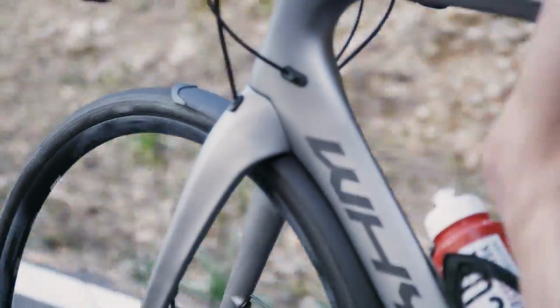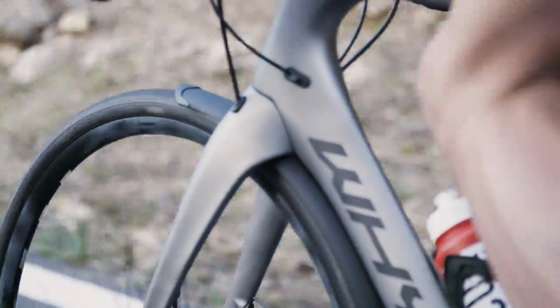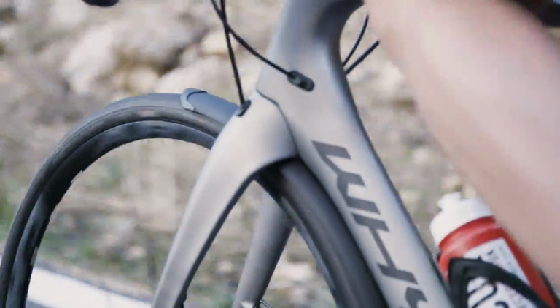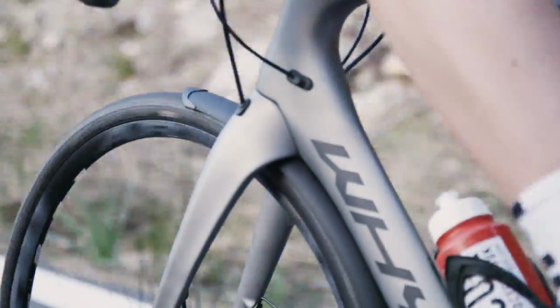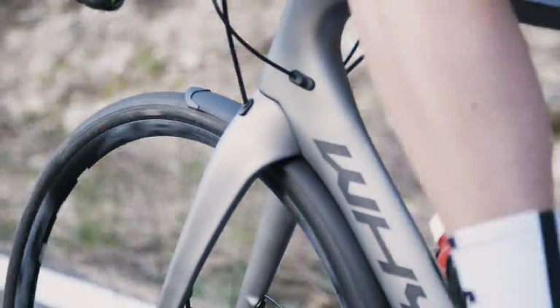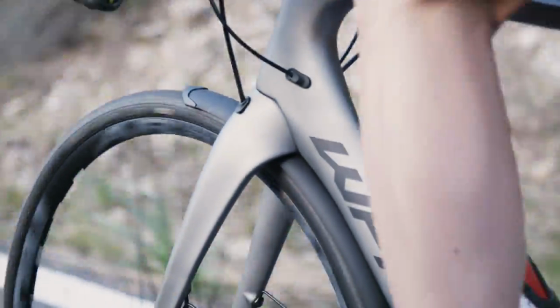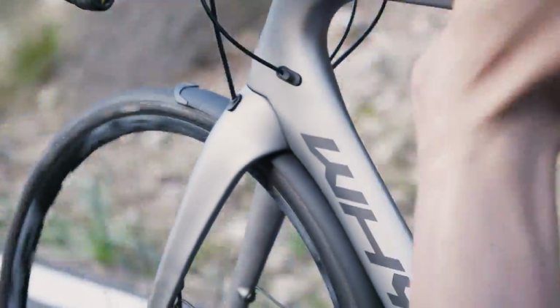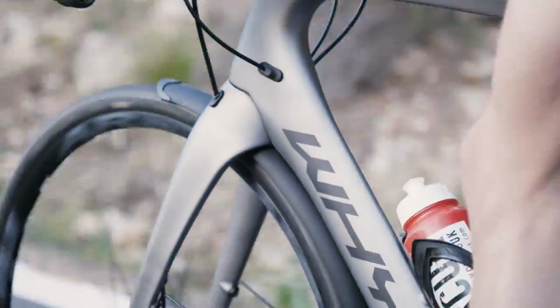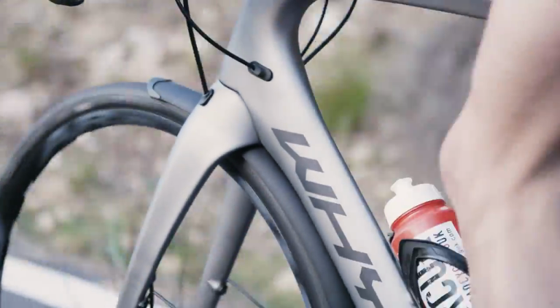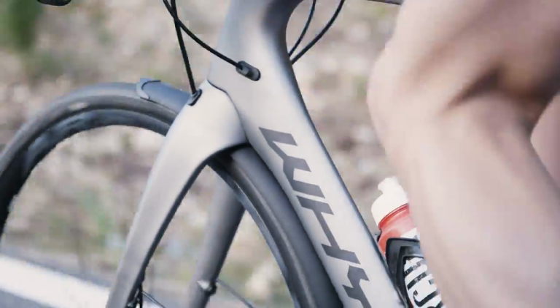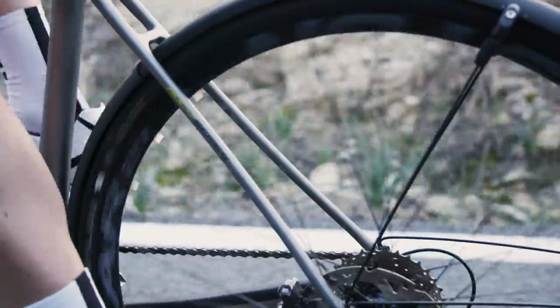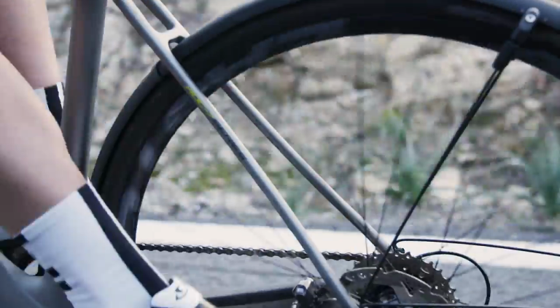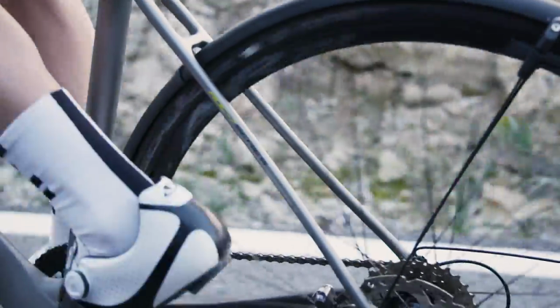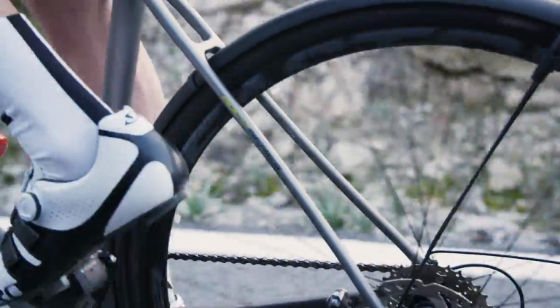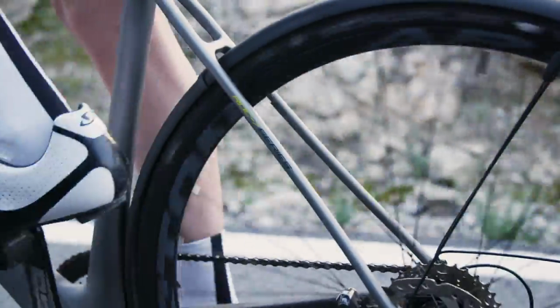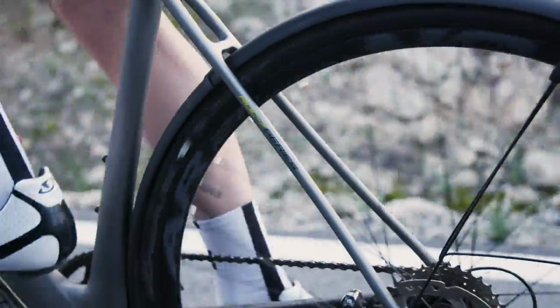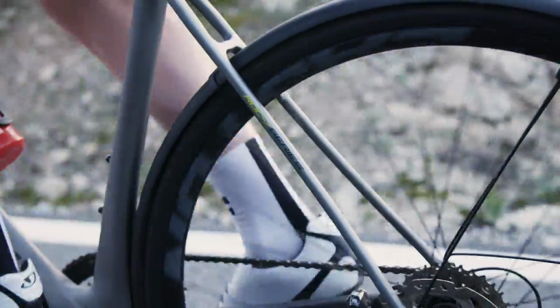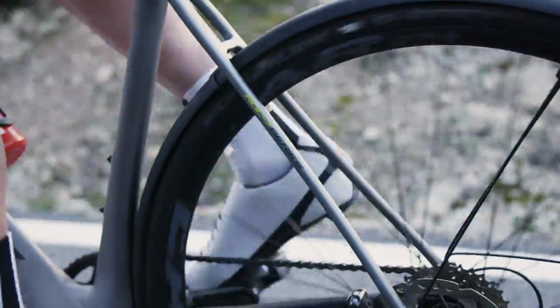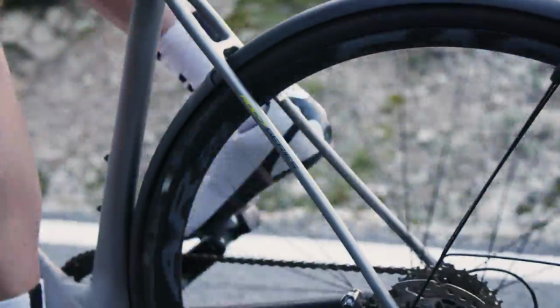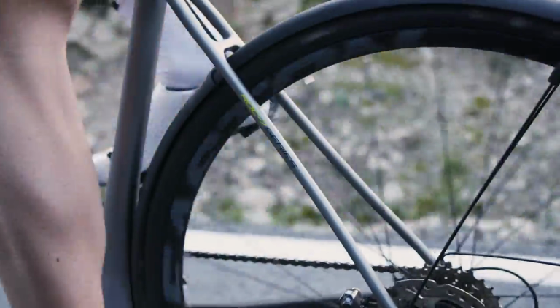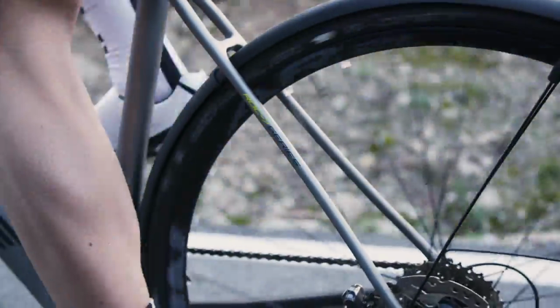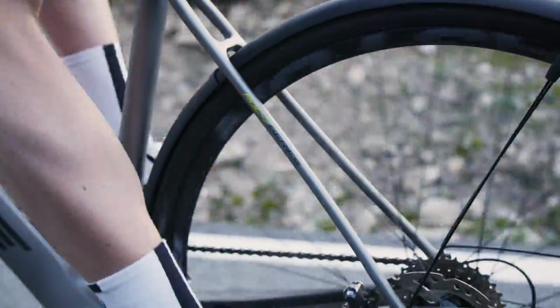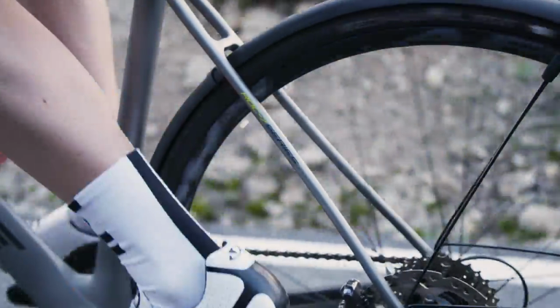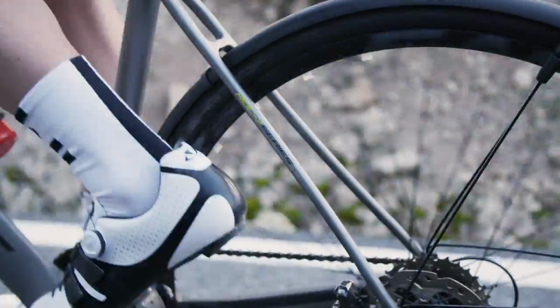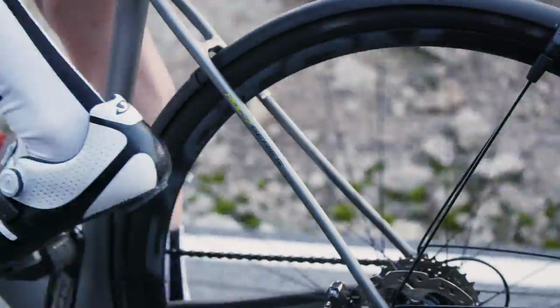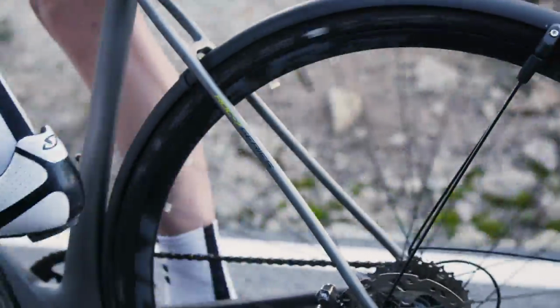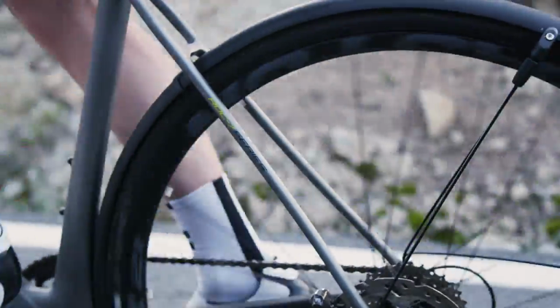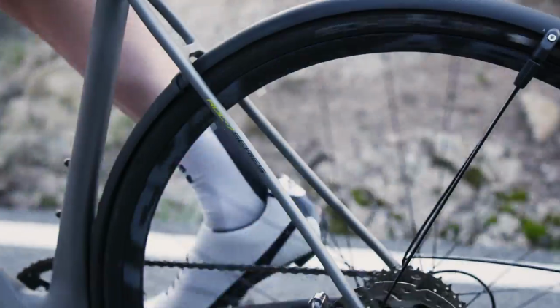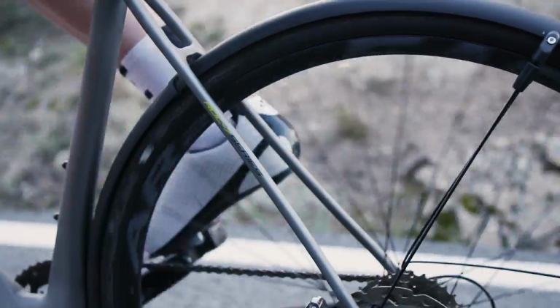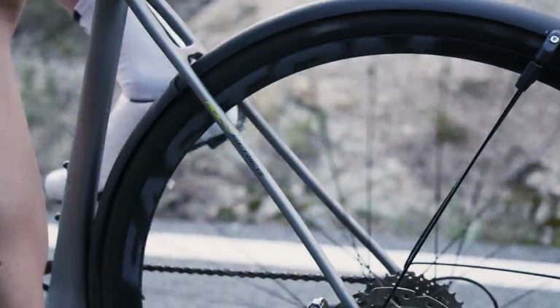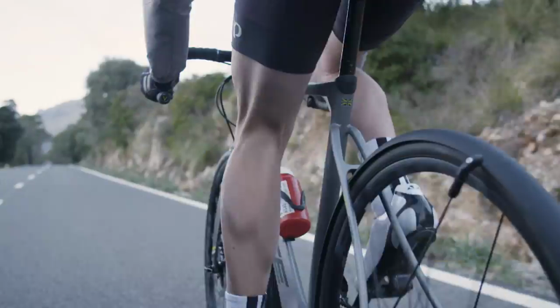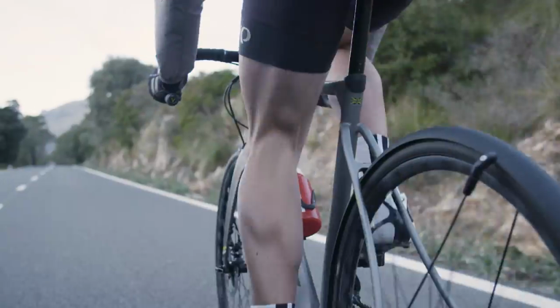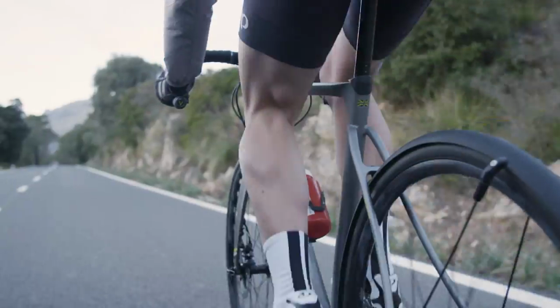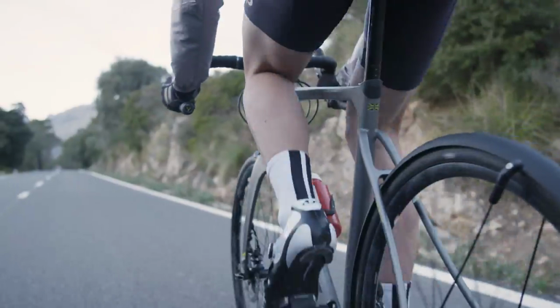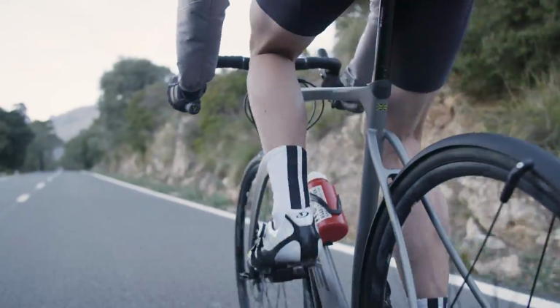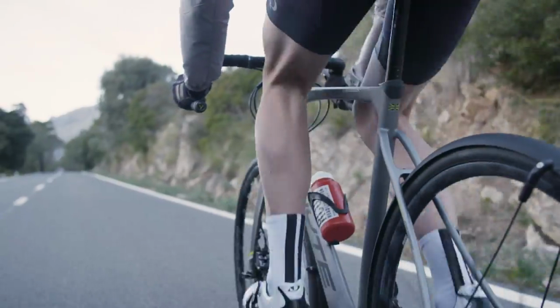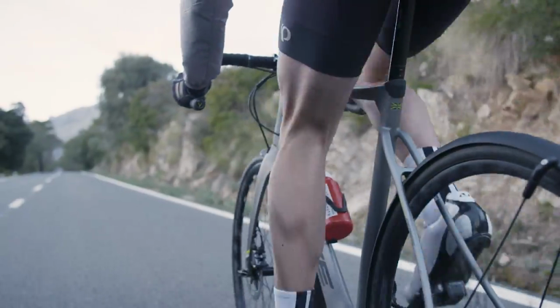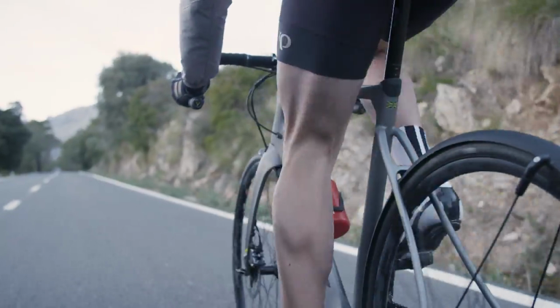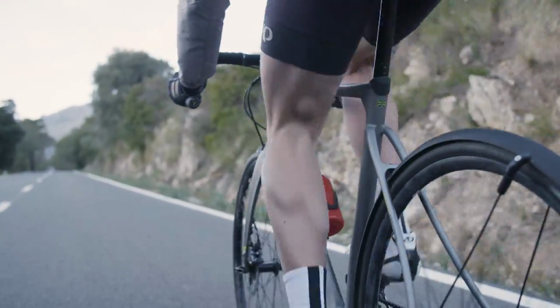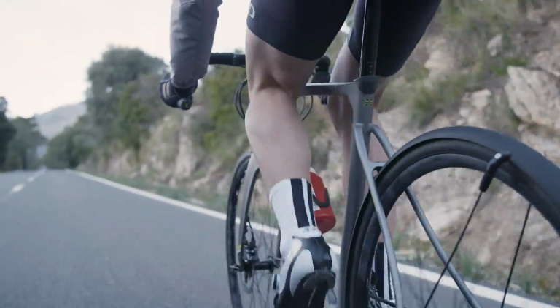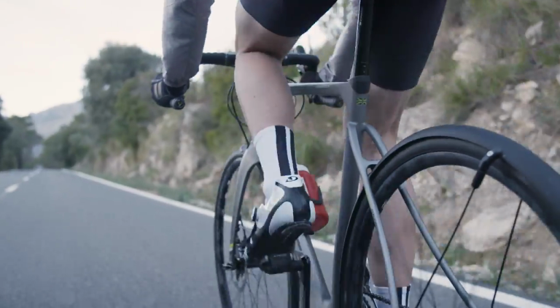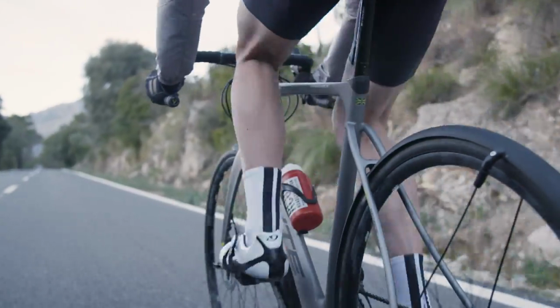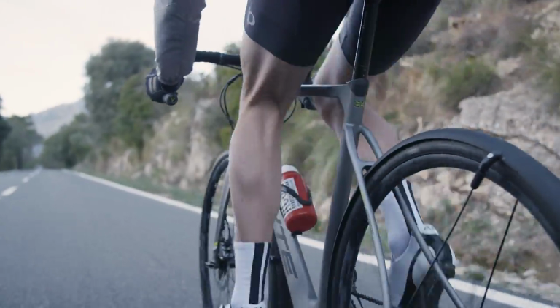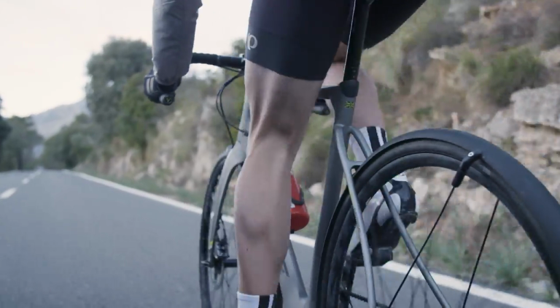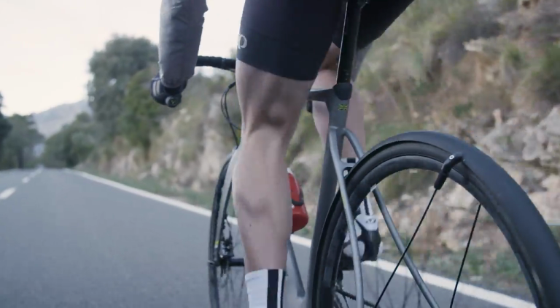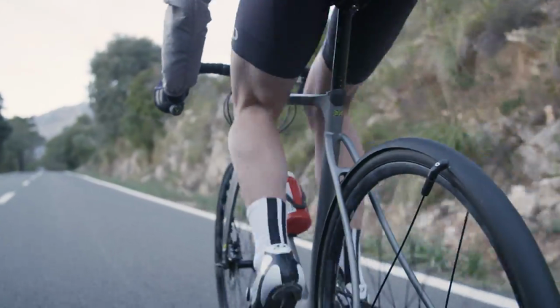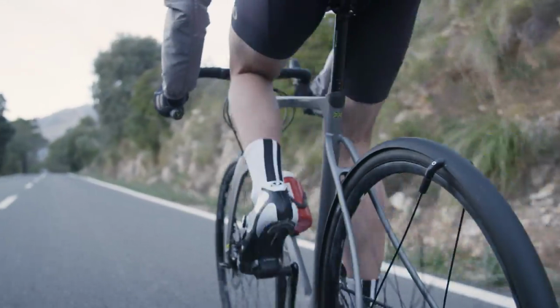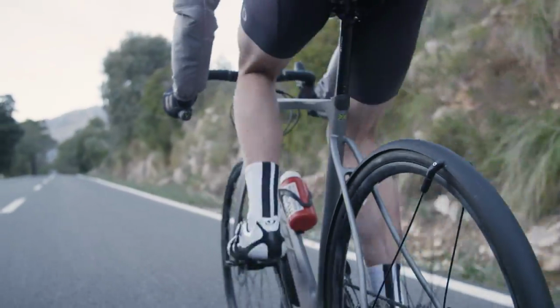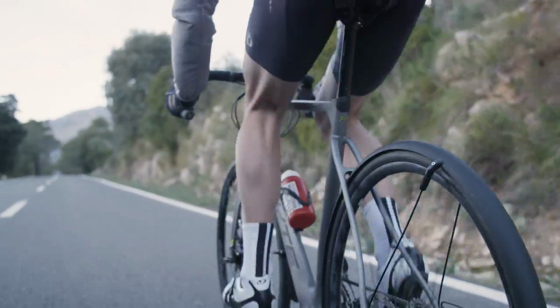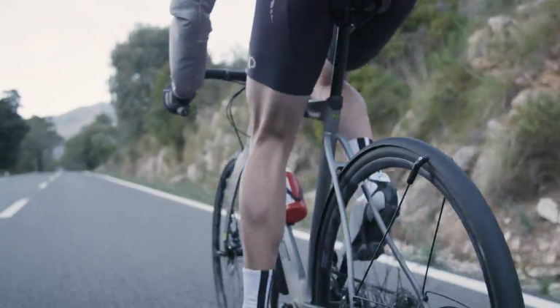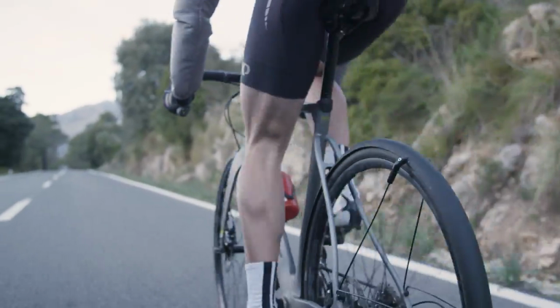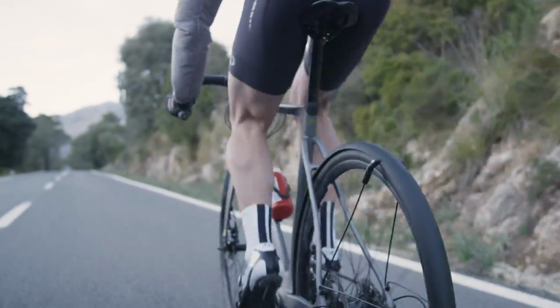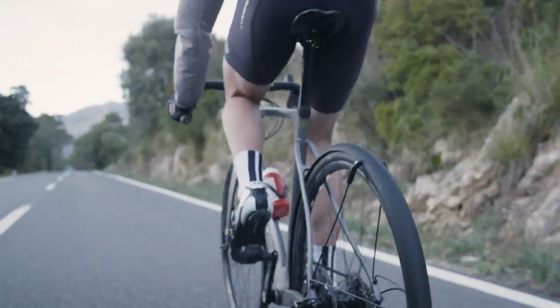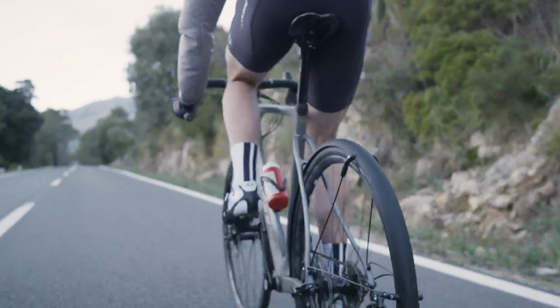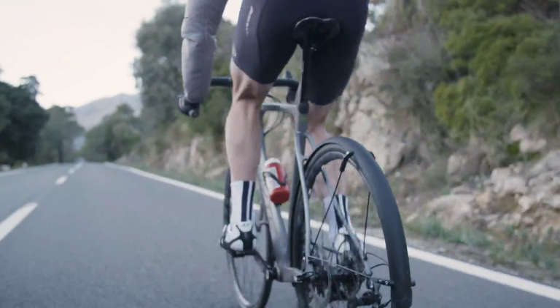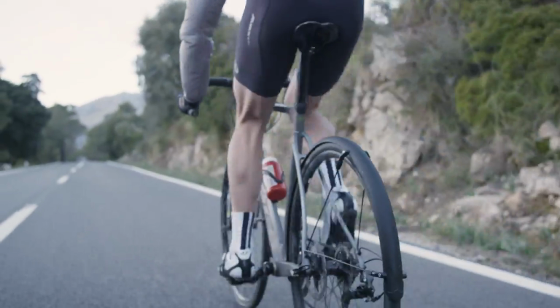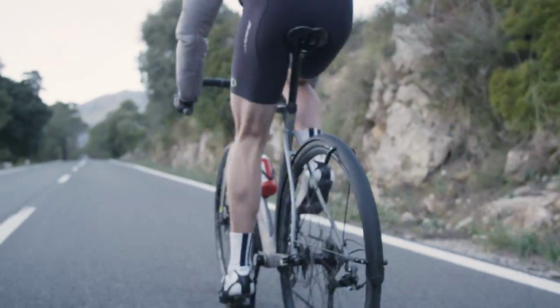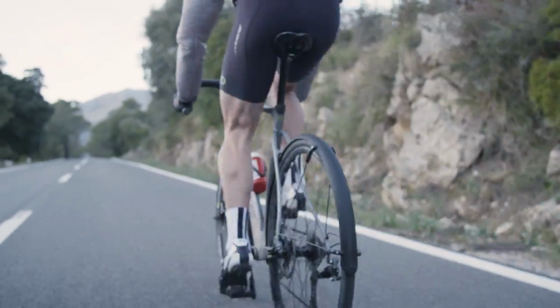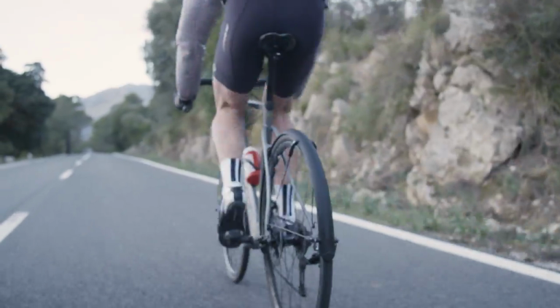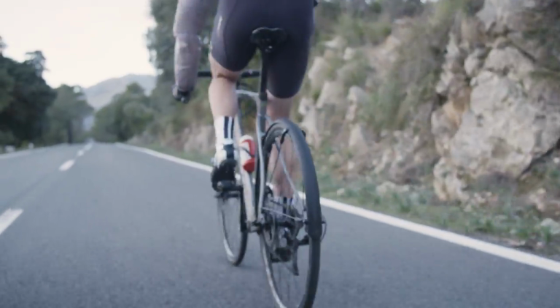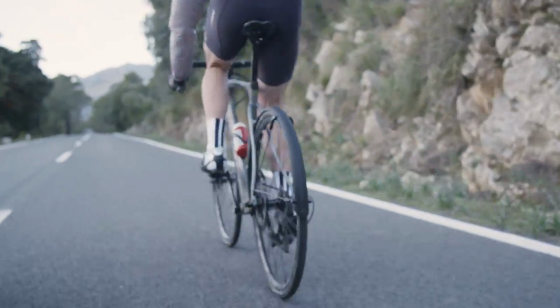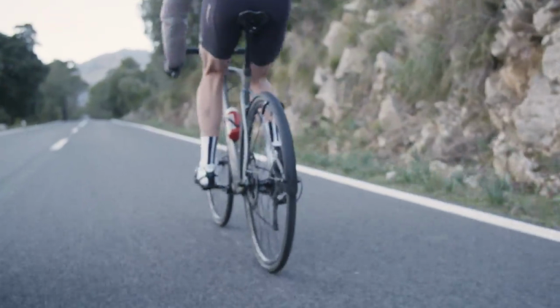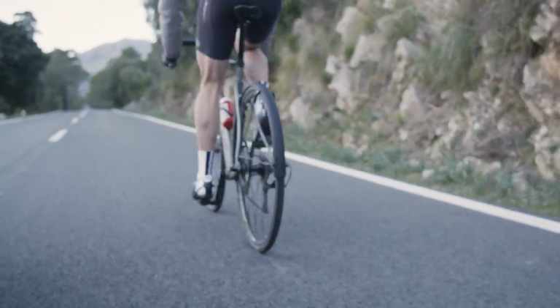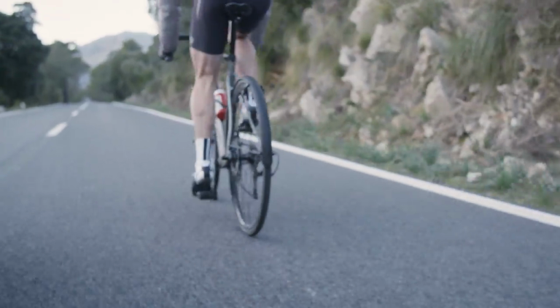If there's a bike we could pigeonhole as the ultimate all-in-one road bike, the White Wessex could well be the current market leader.